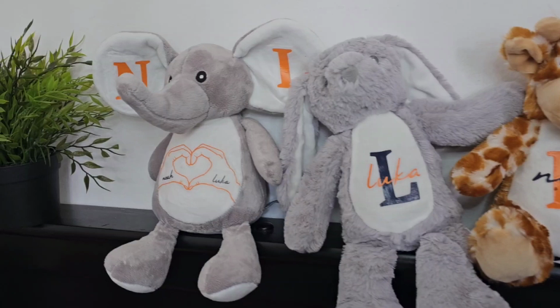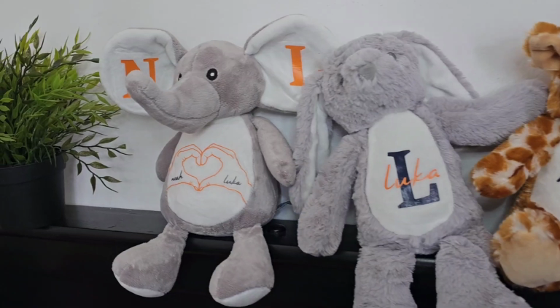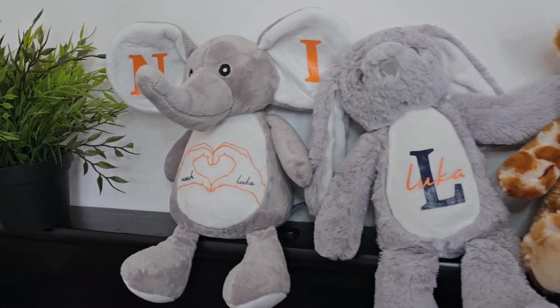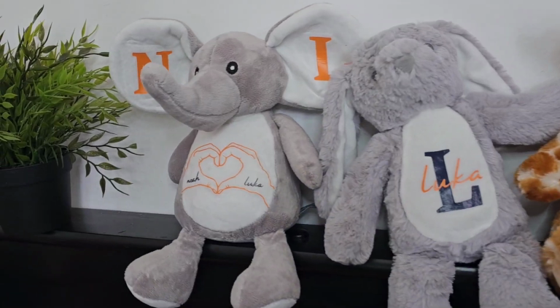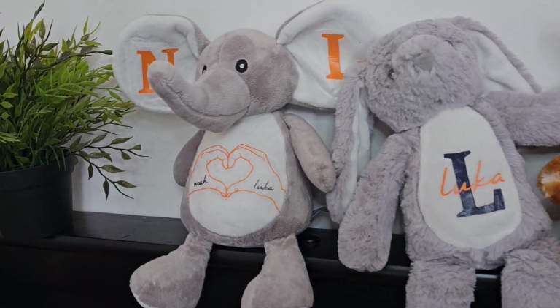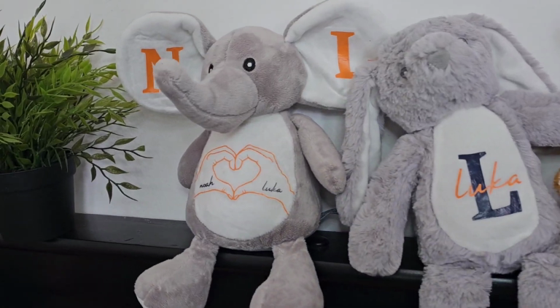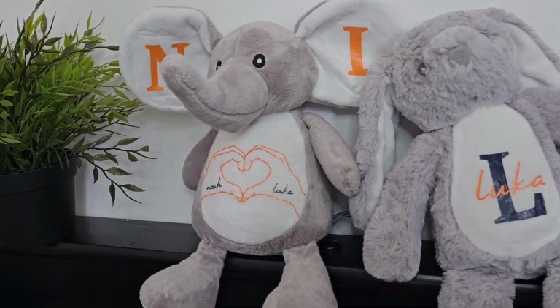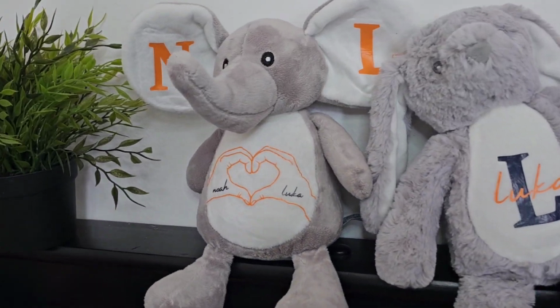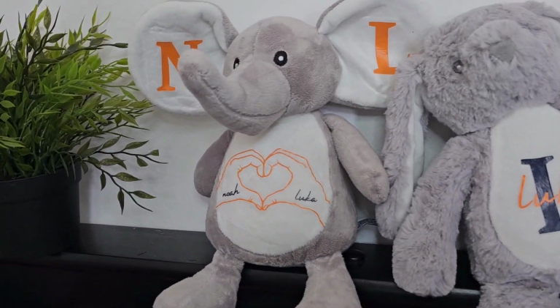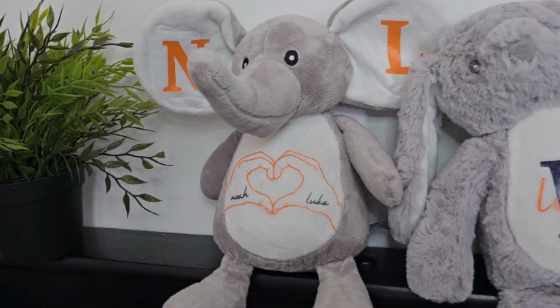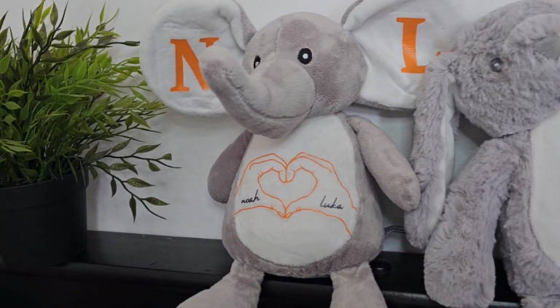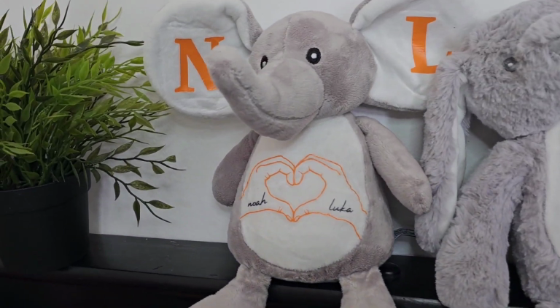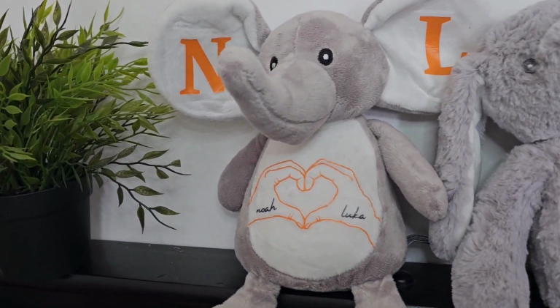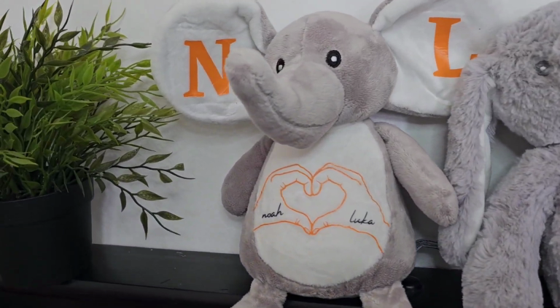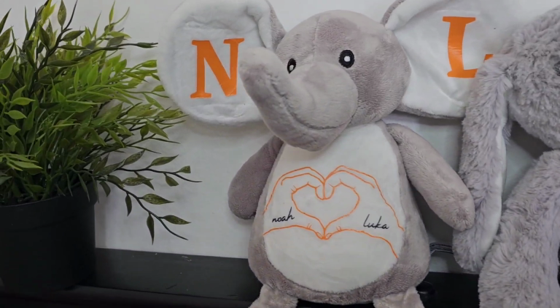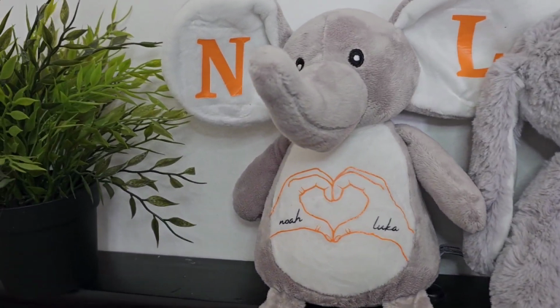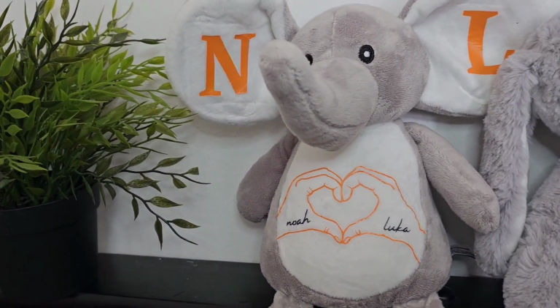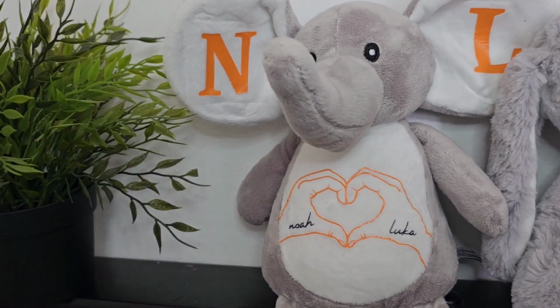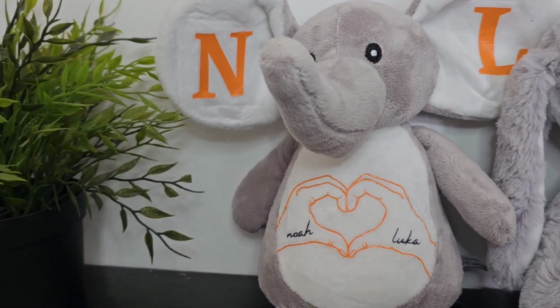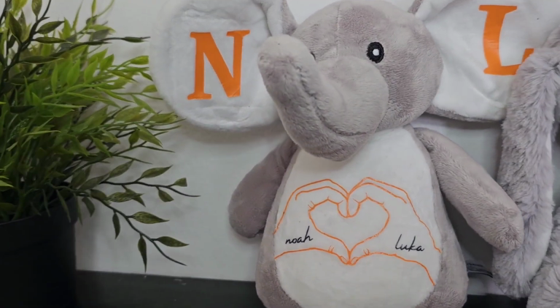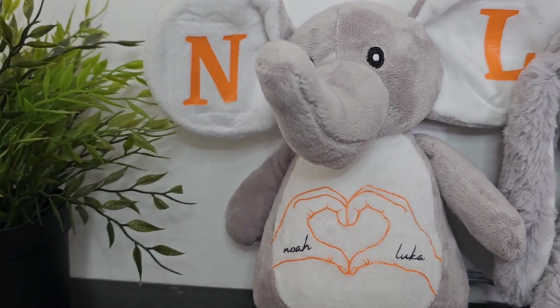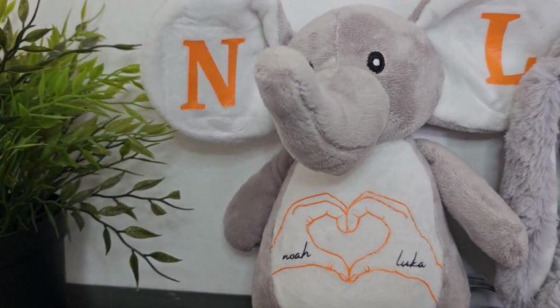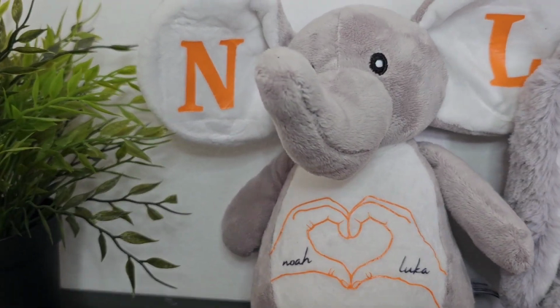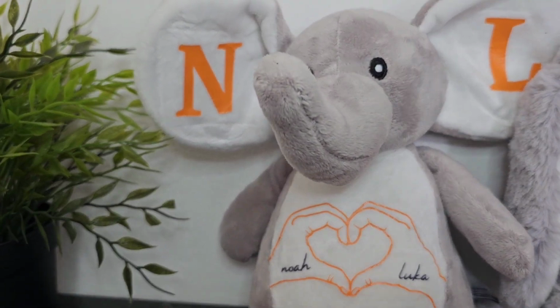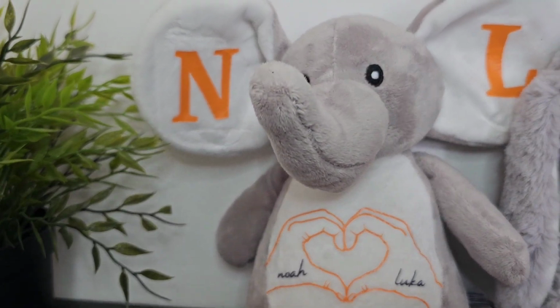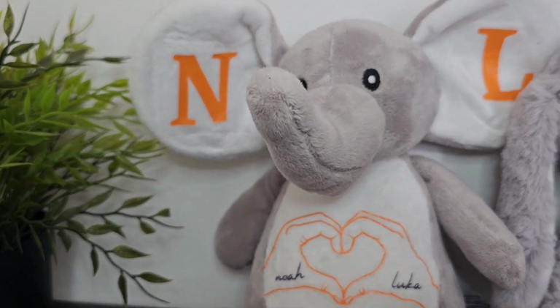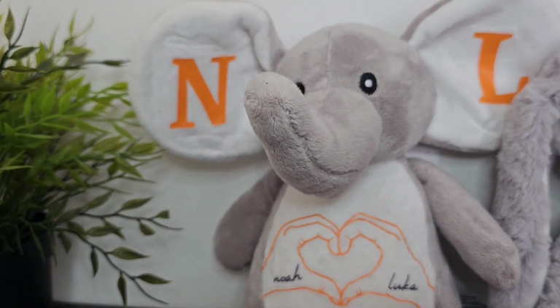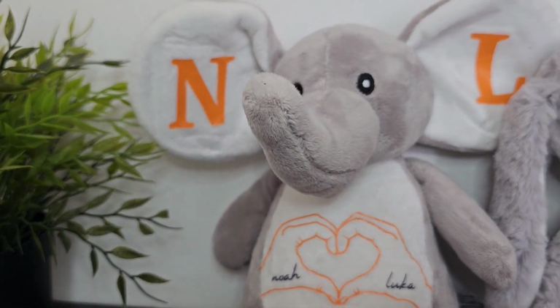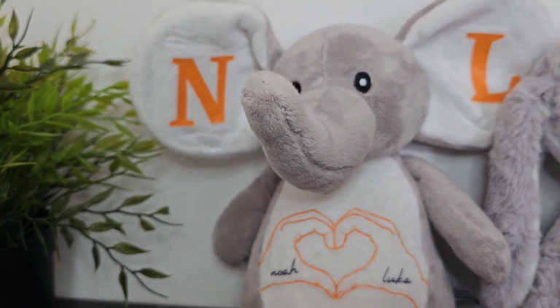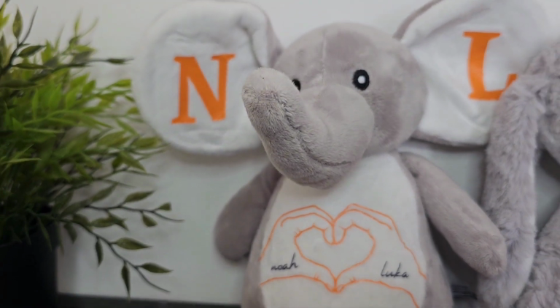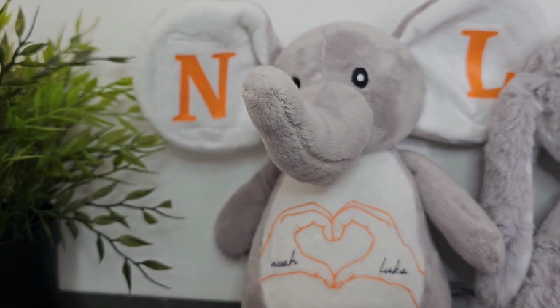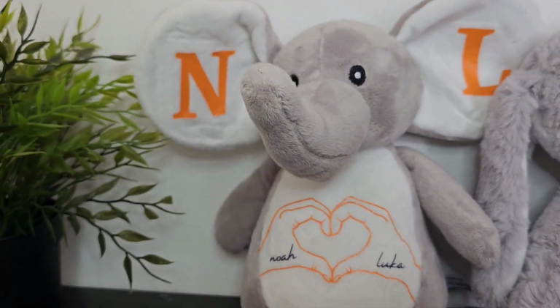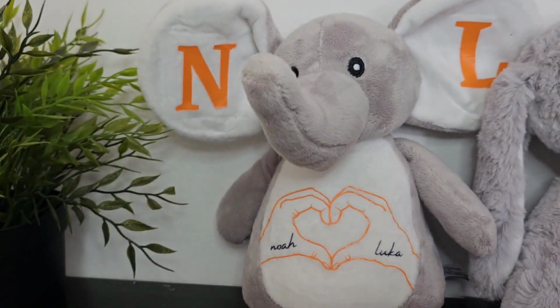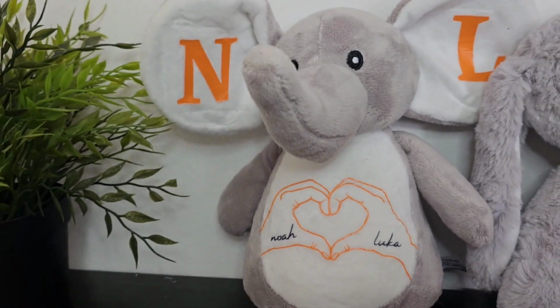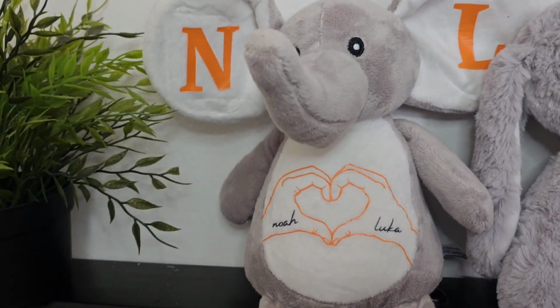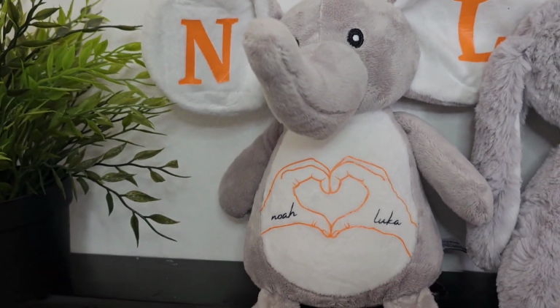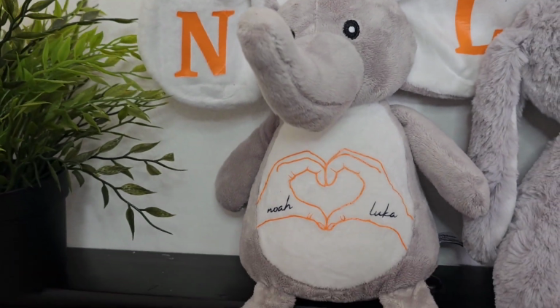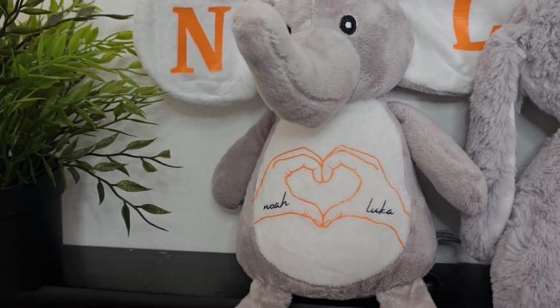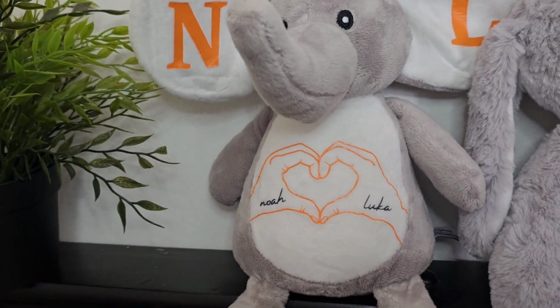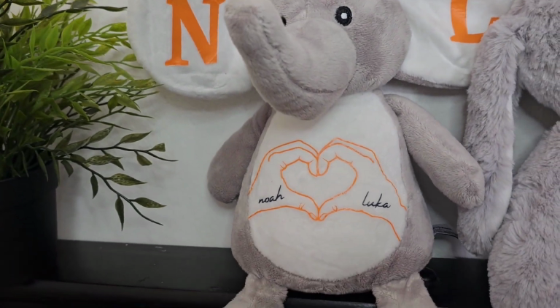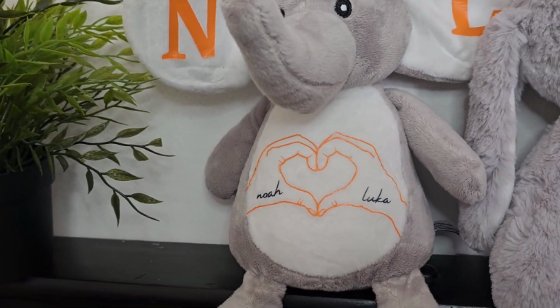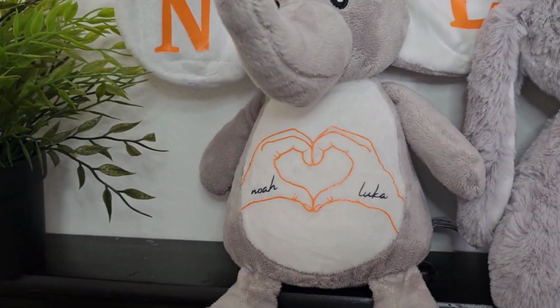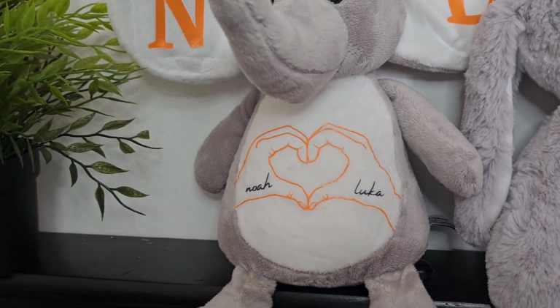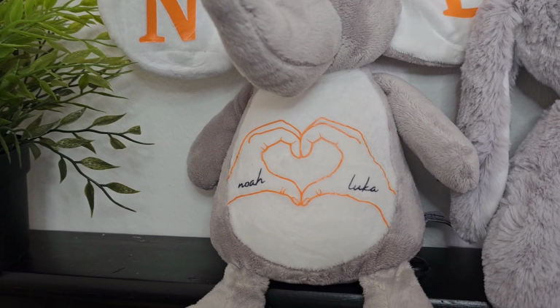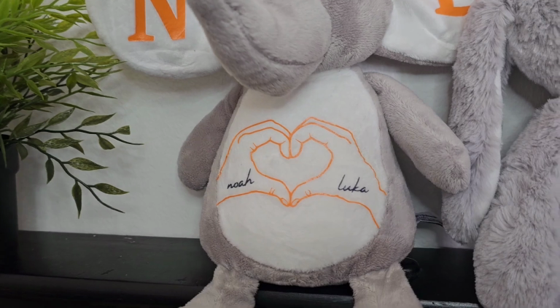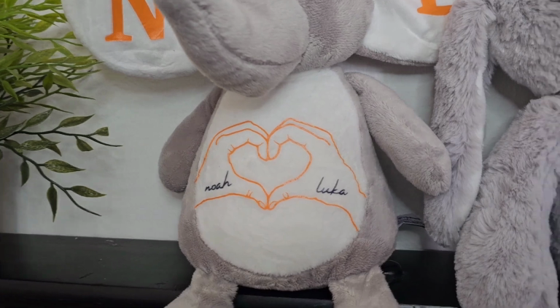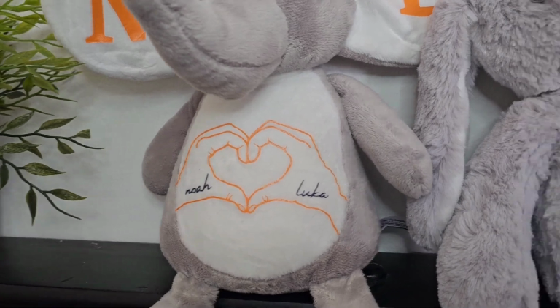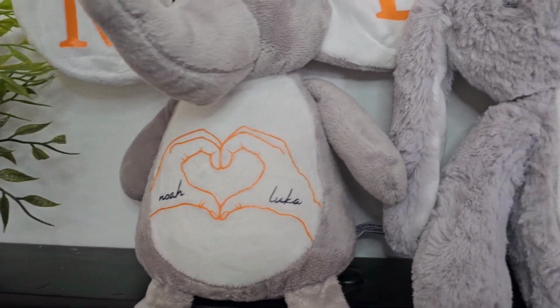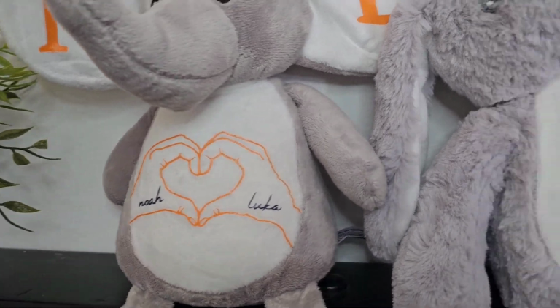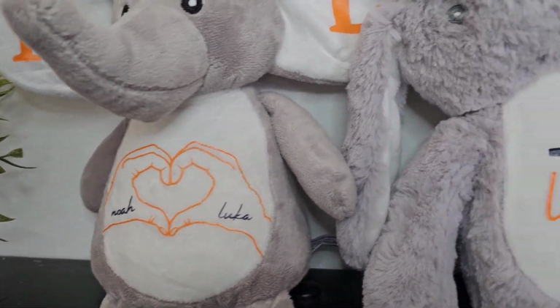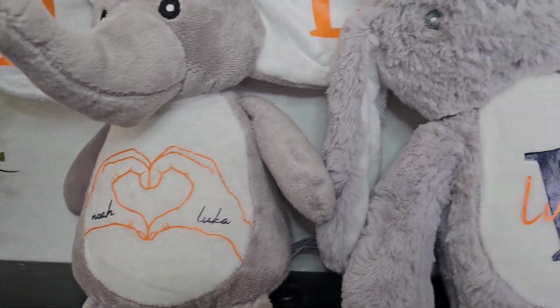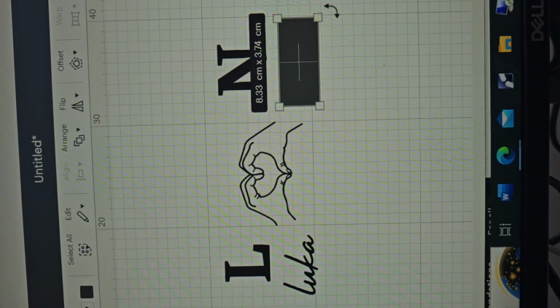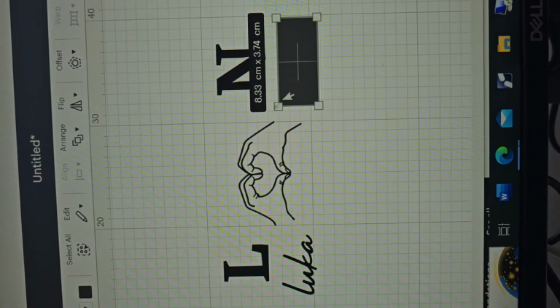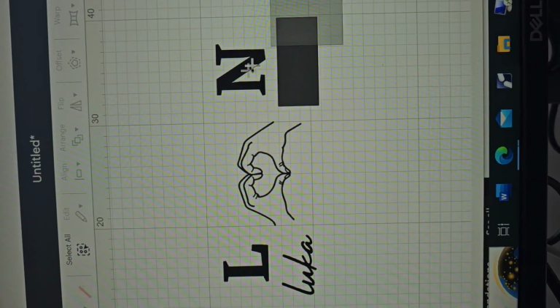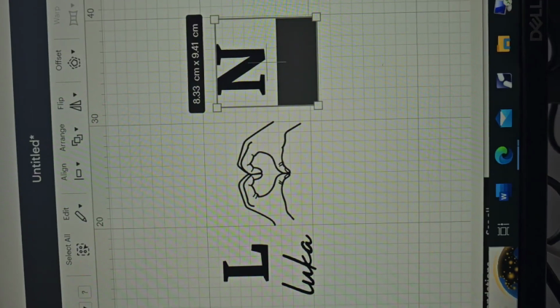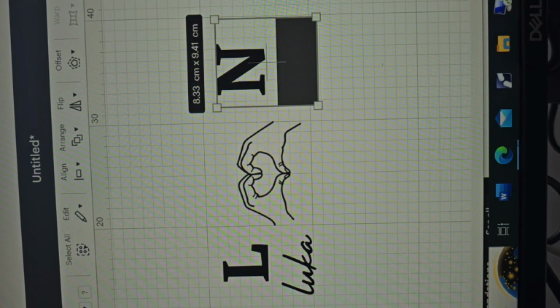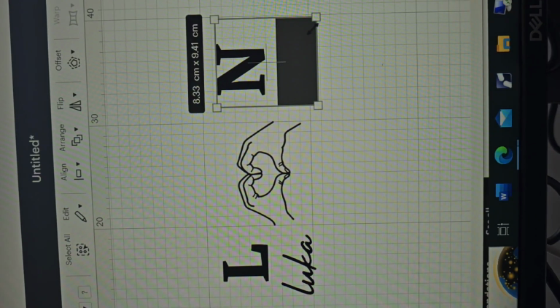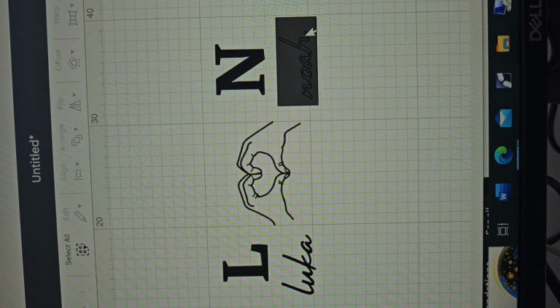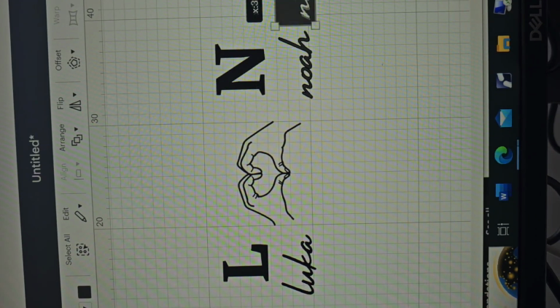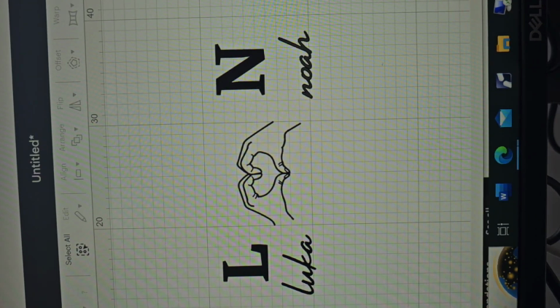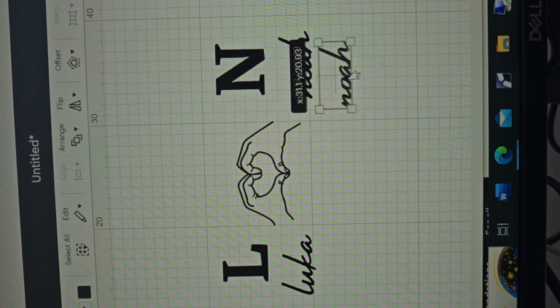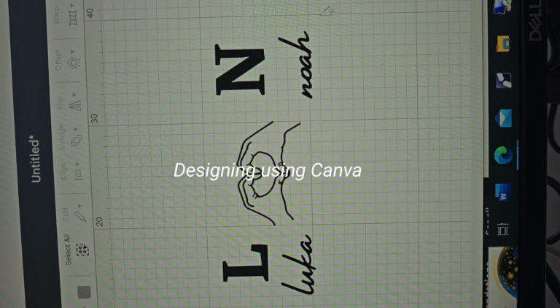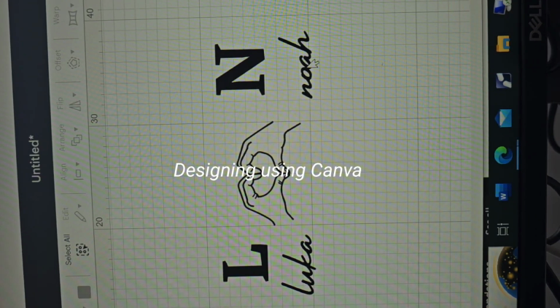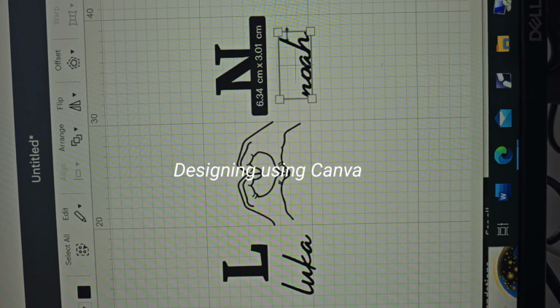In this video I'm going to show you how I customize this lovely stuffed animal. It can be a twins gift and for a bridal shower party, so let's go.